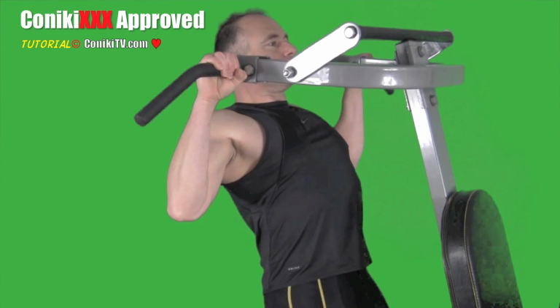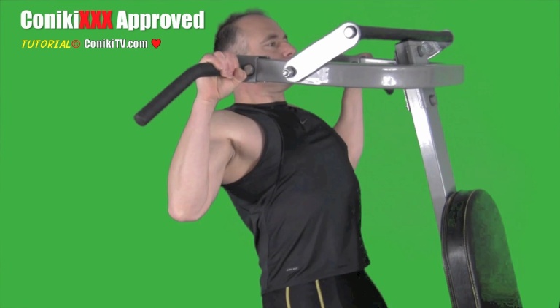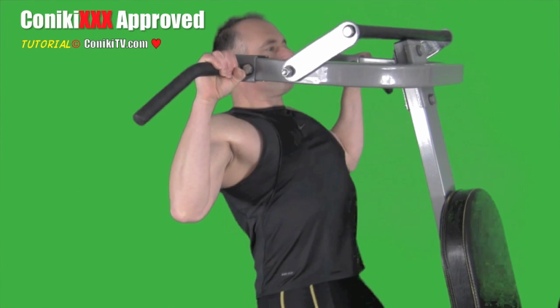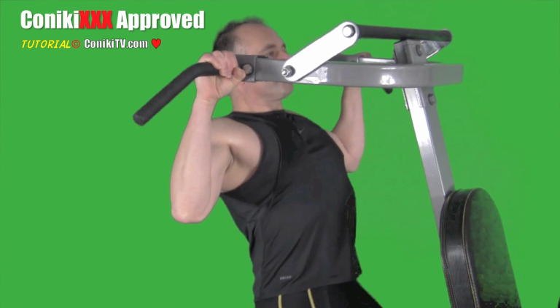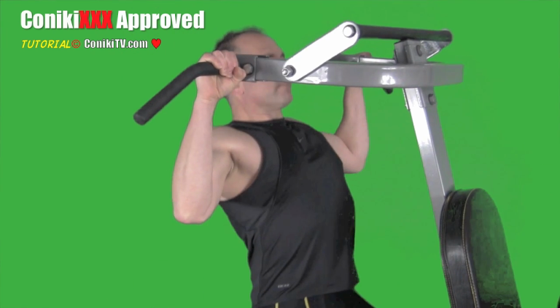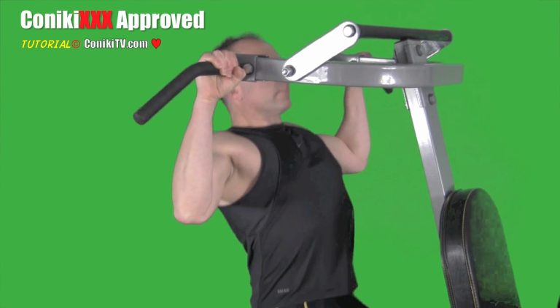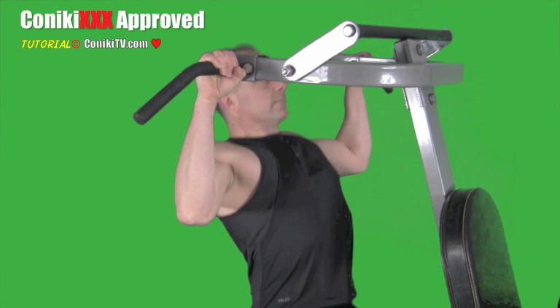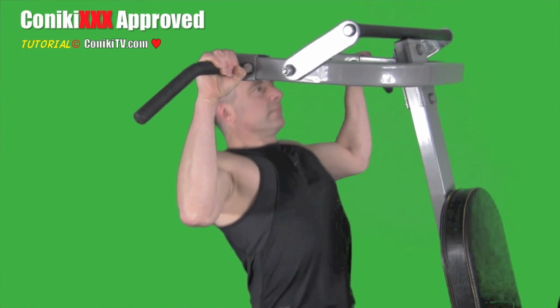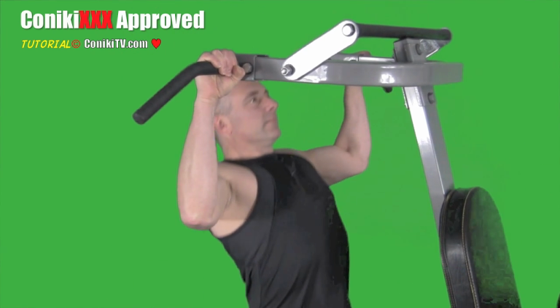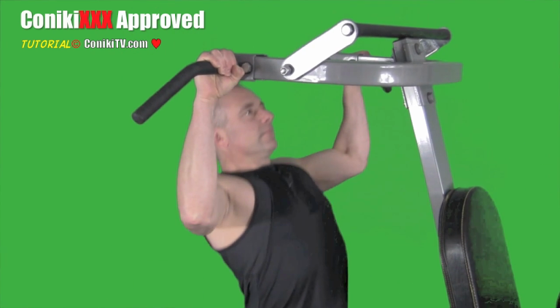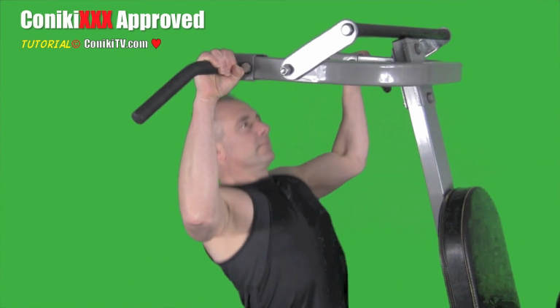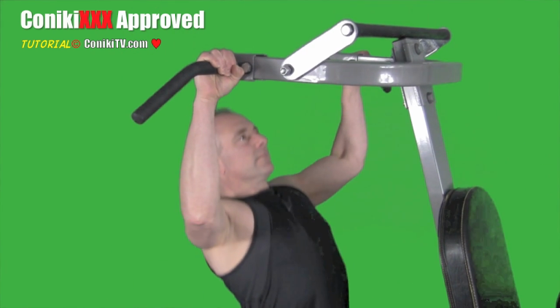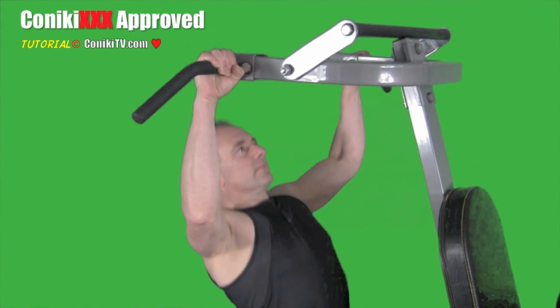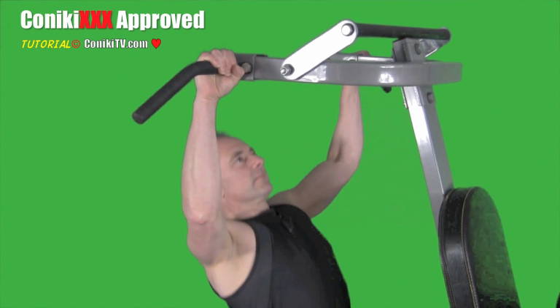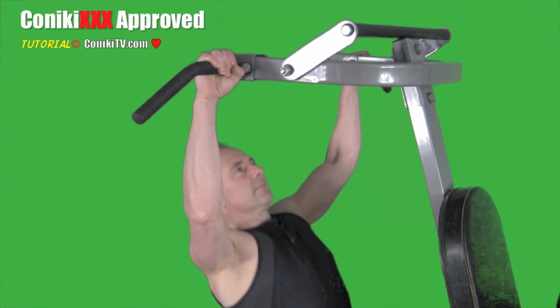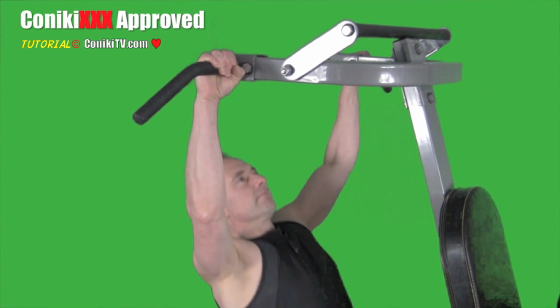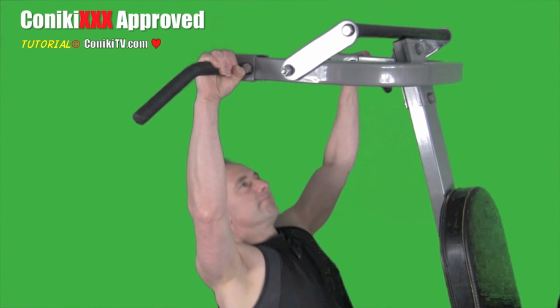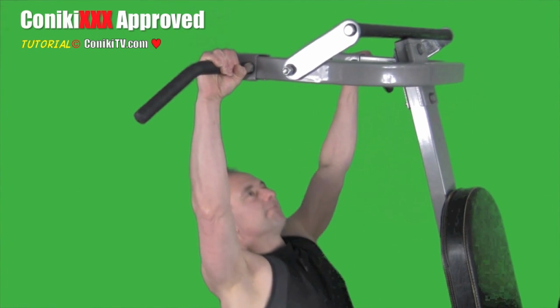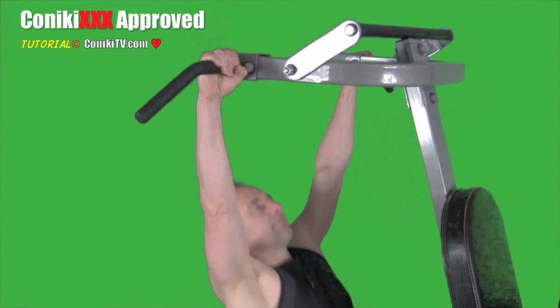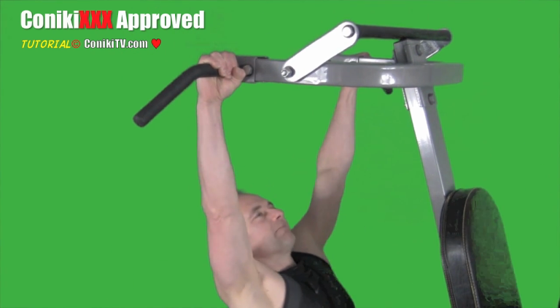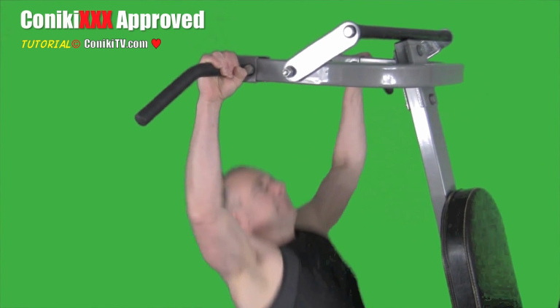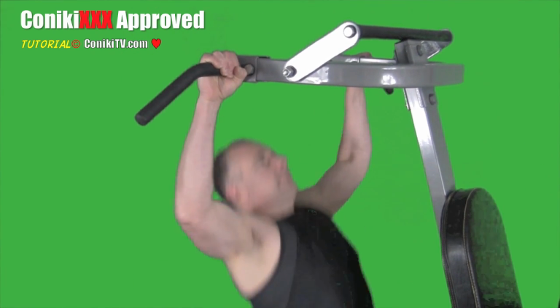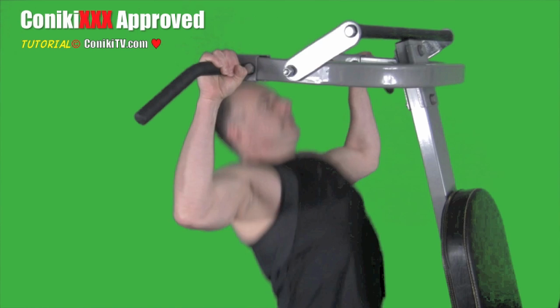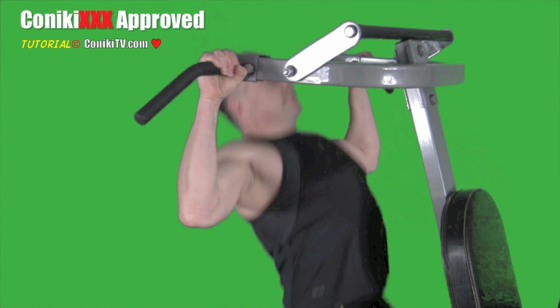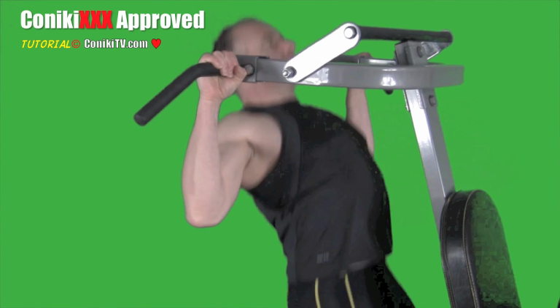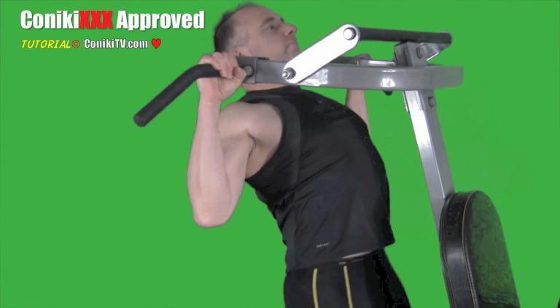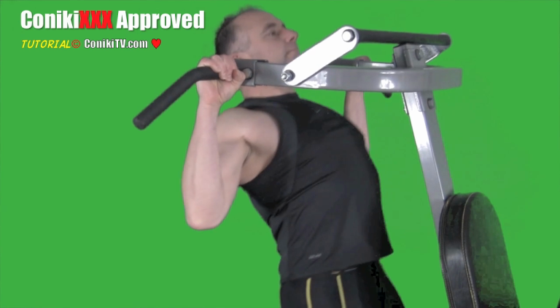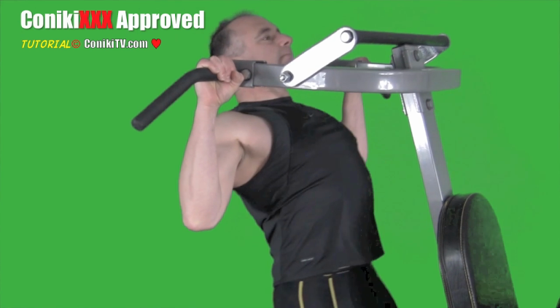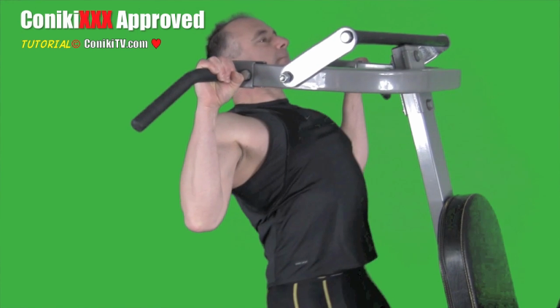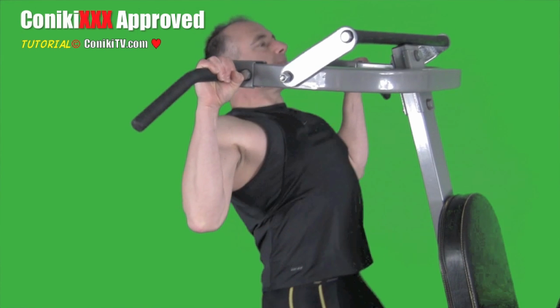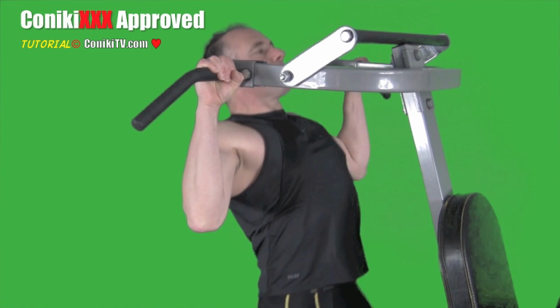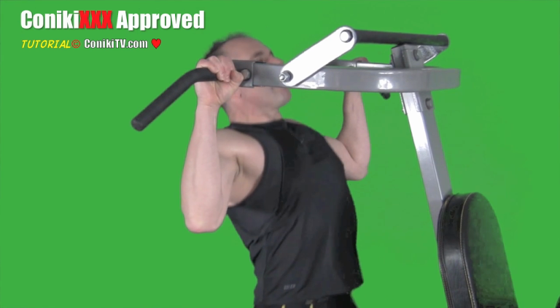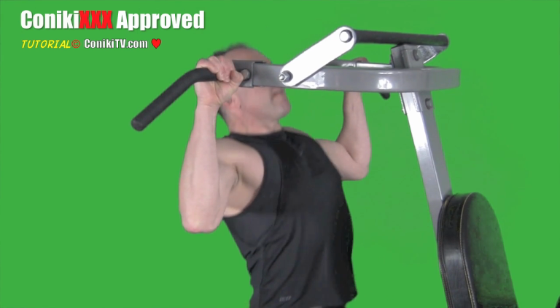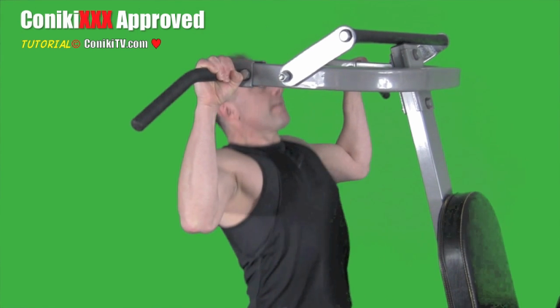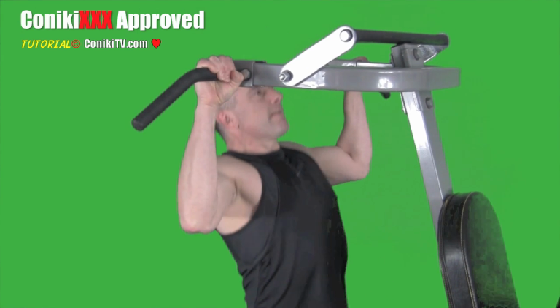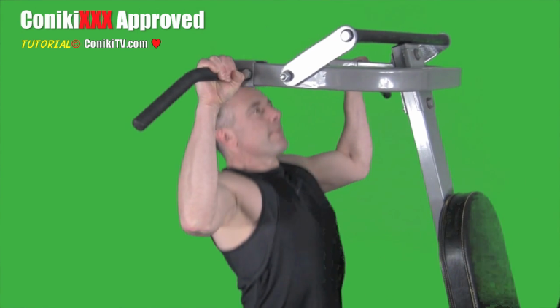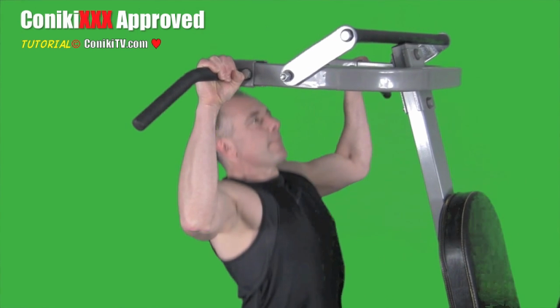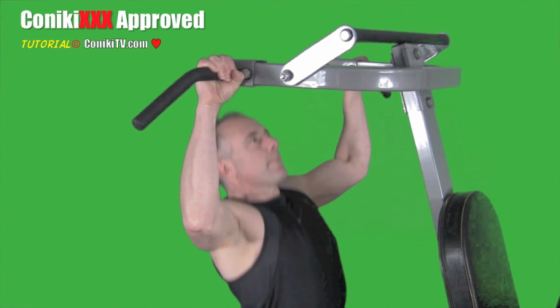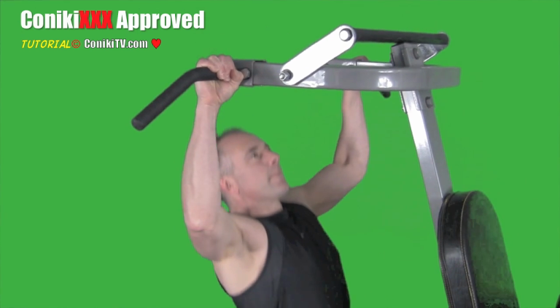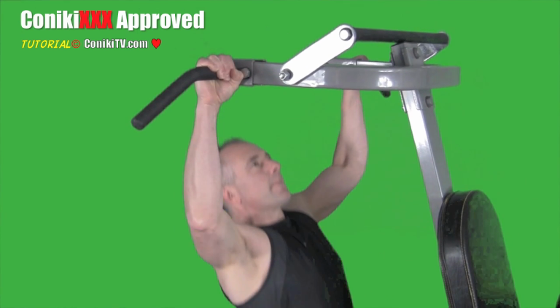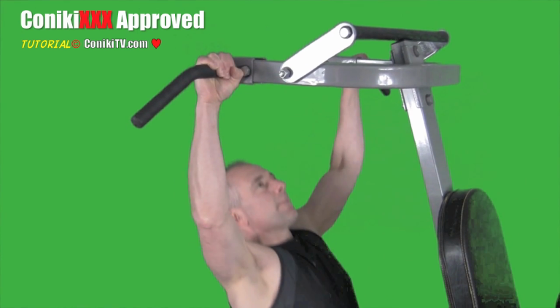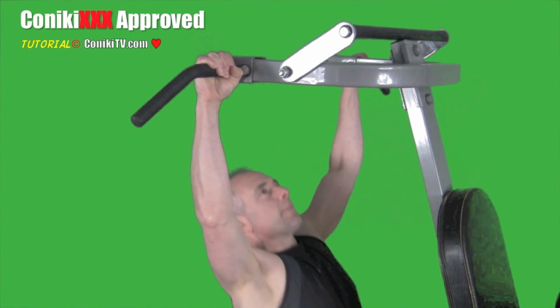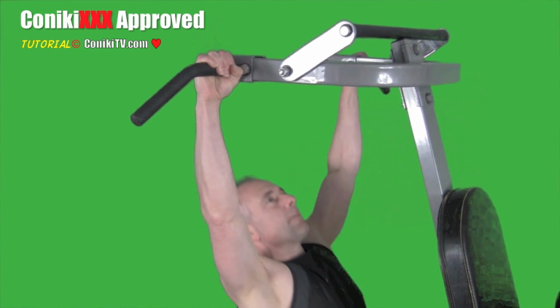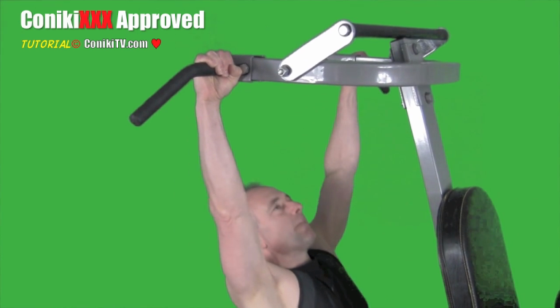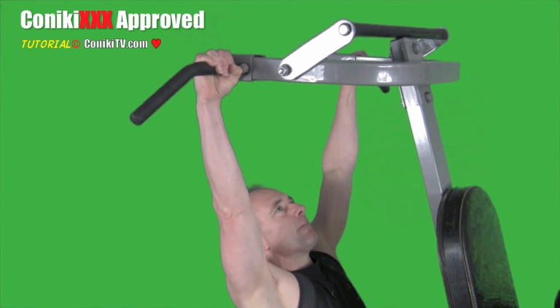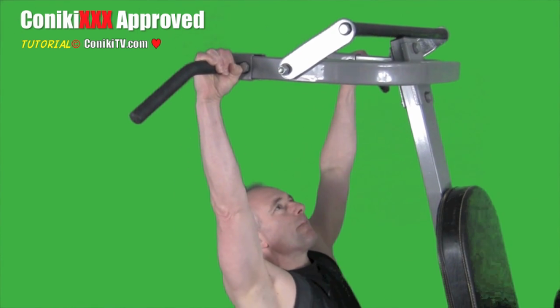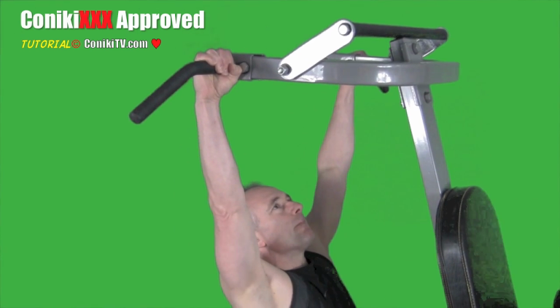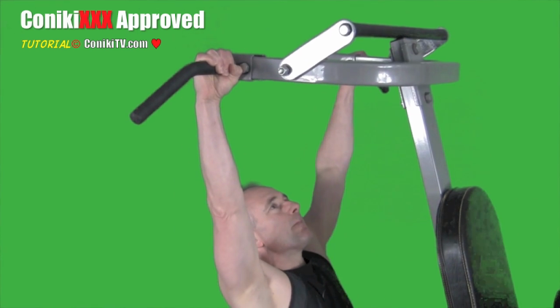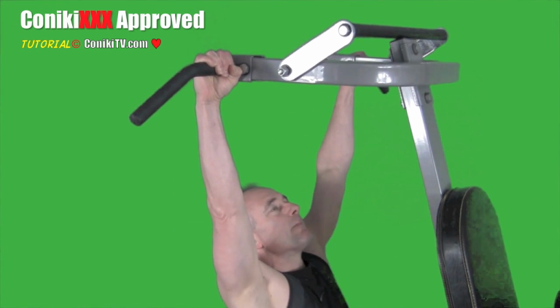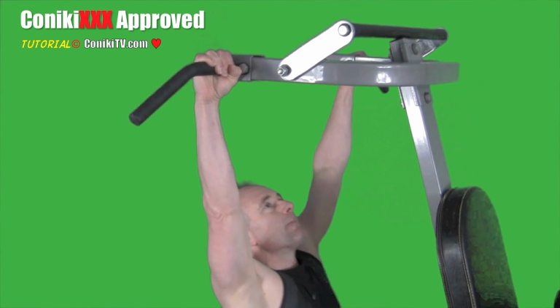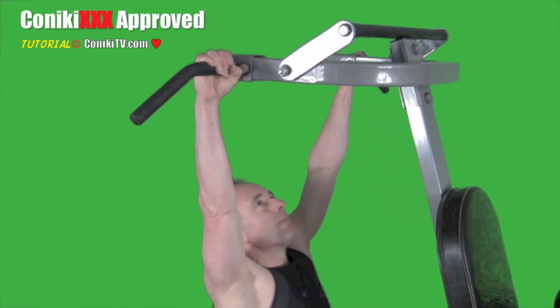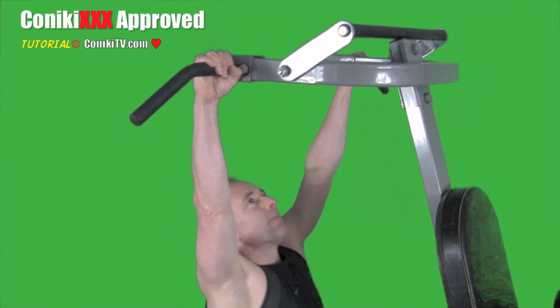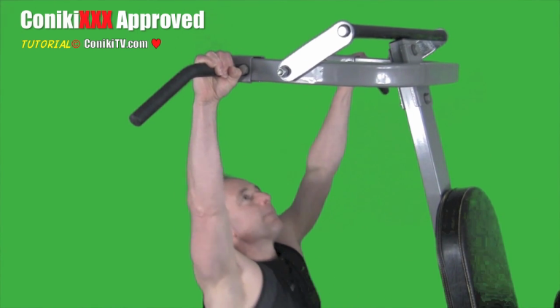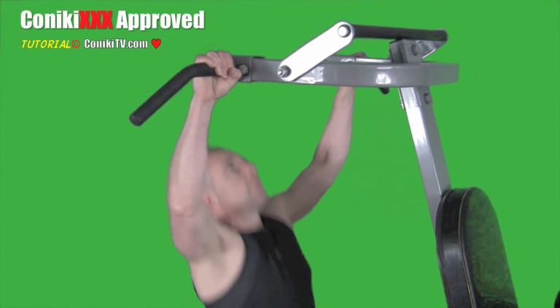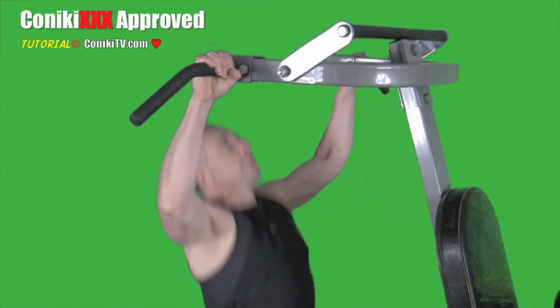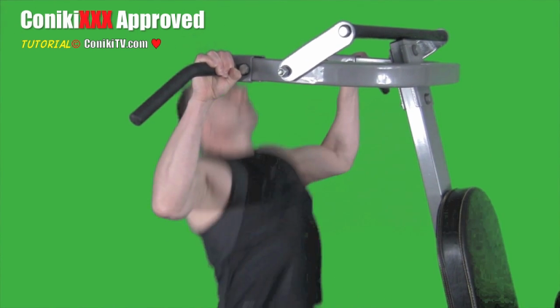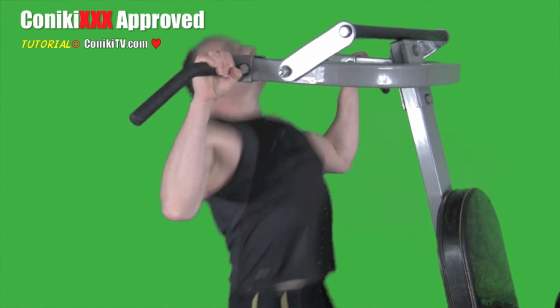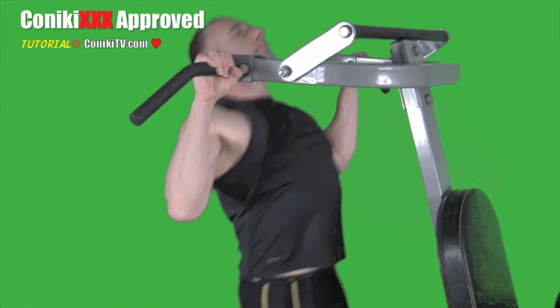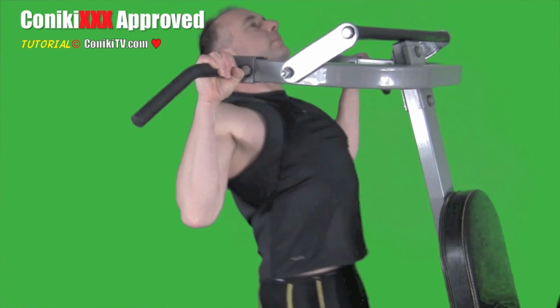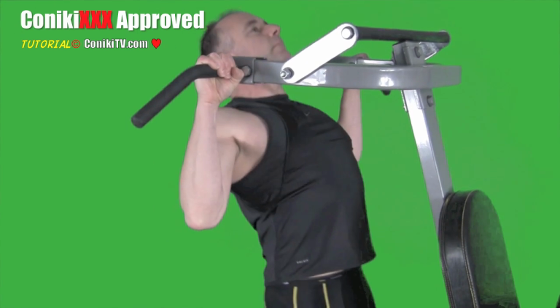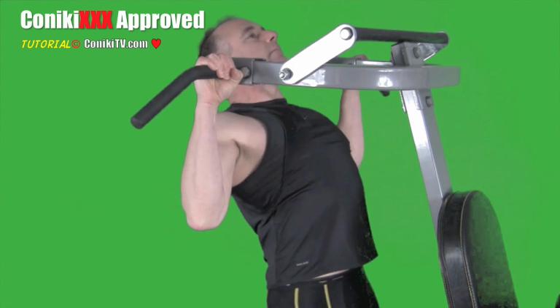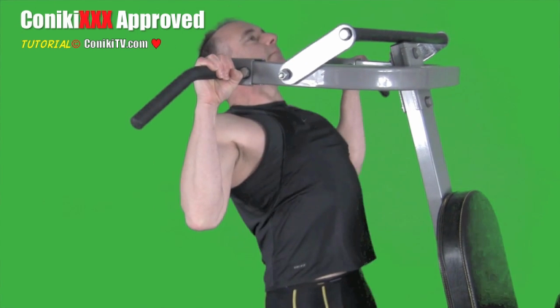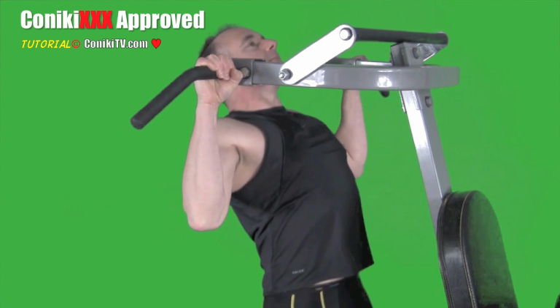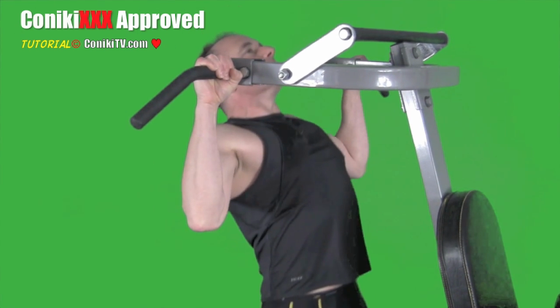Make sure you have a strong position at the top. Lower yourself gently and use your legs to get yourself up nice and quick.